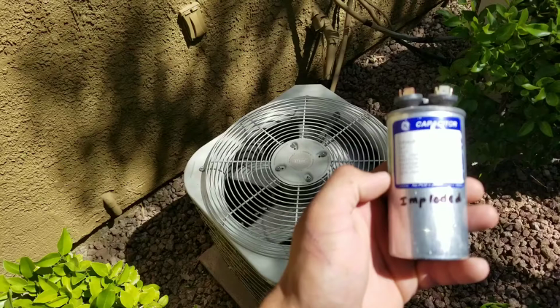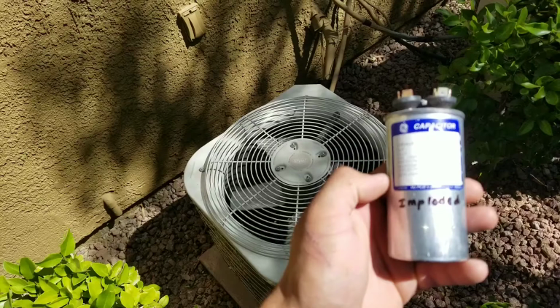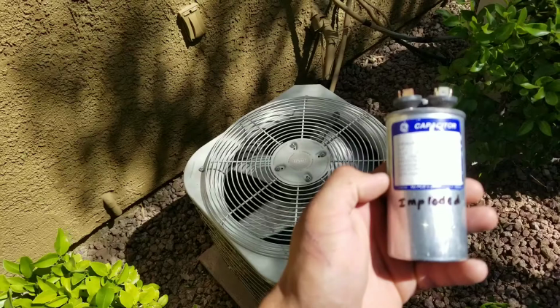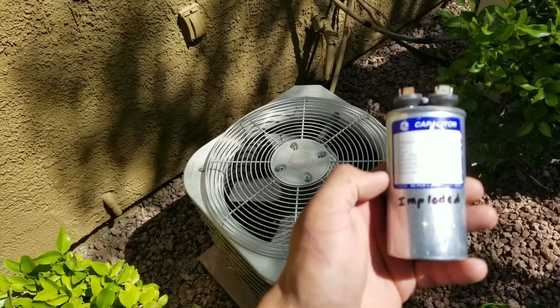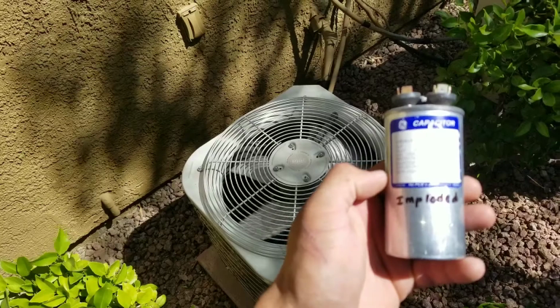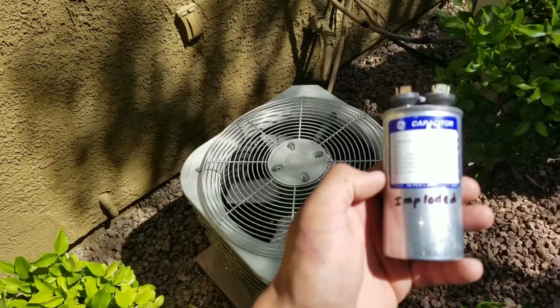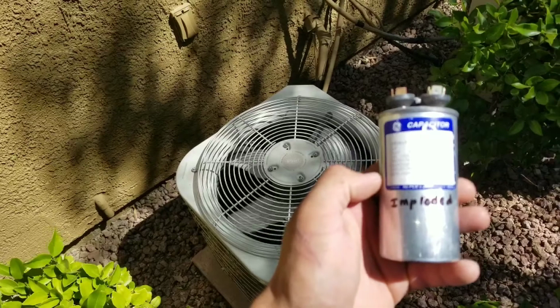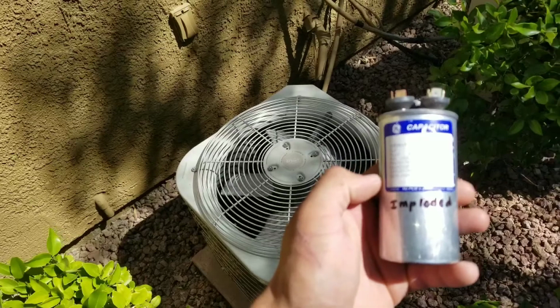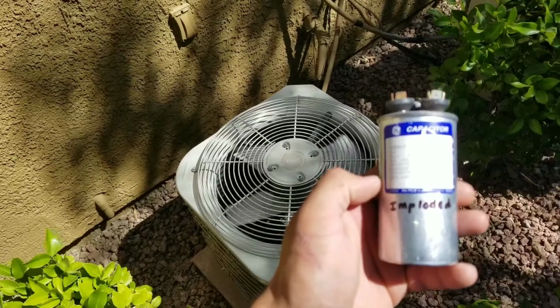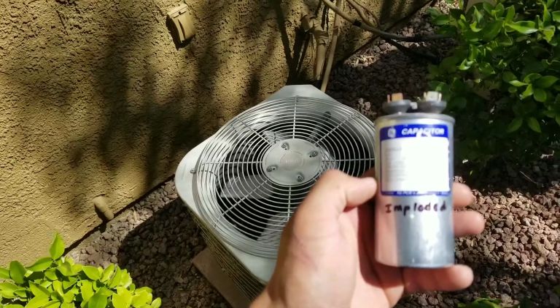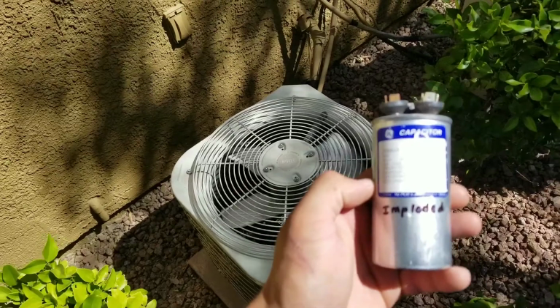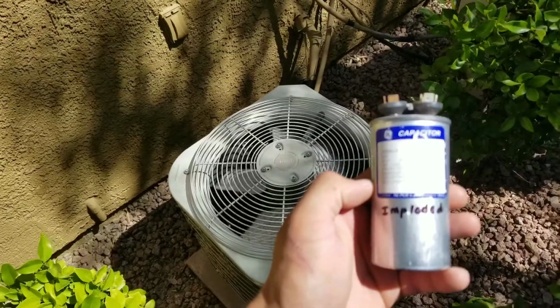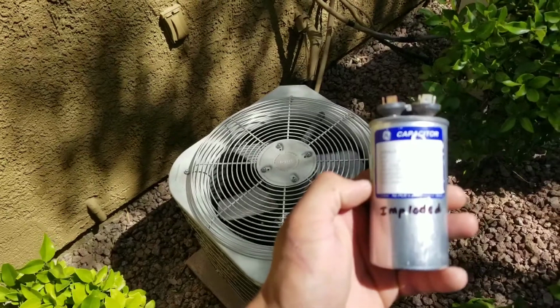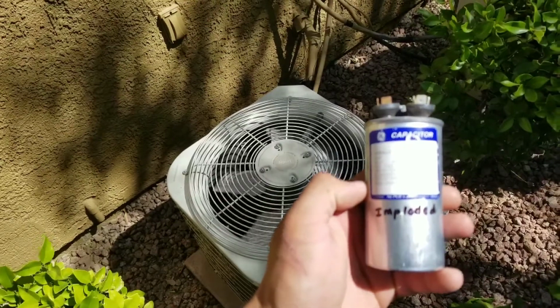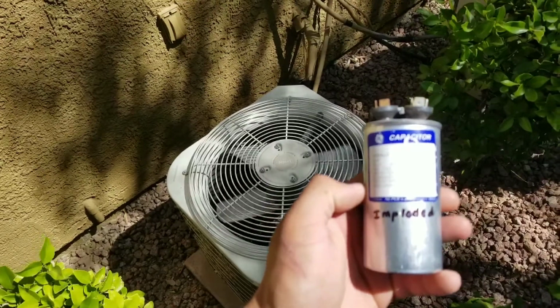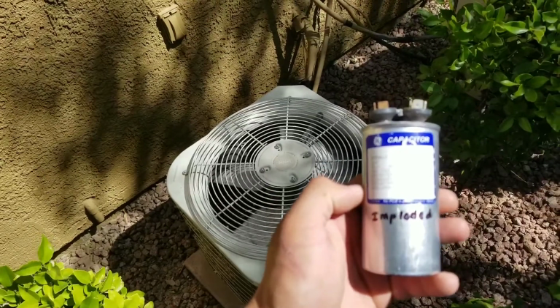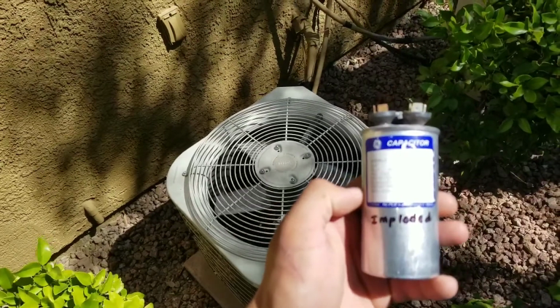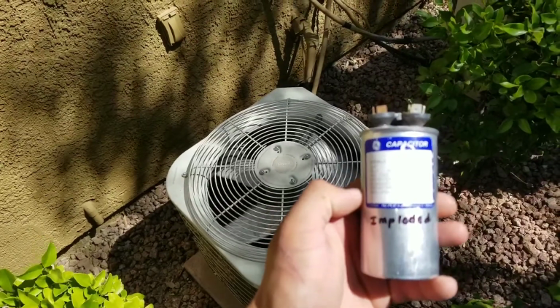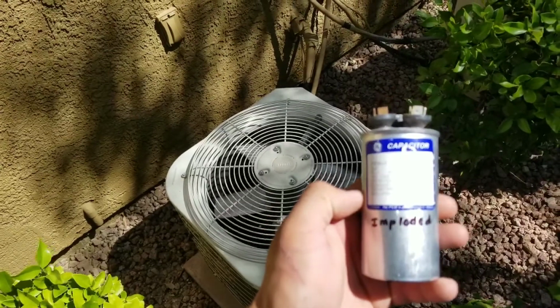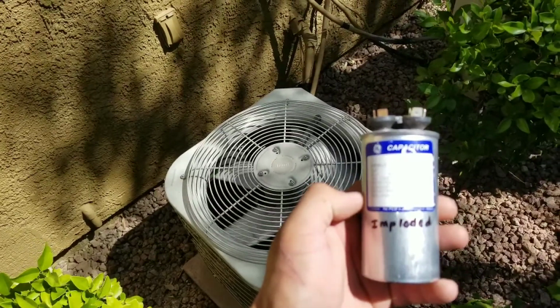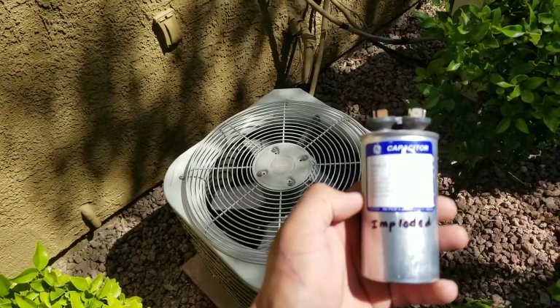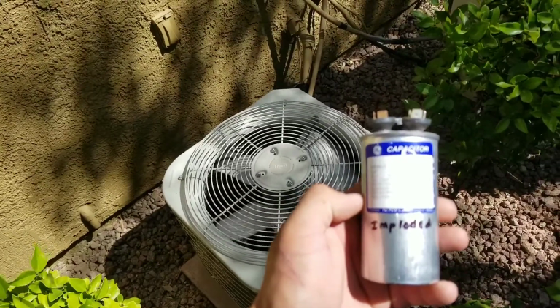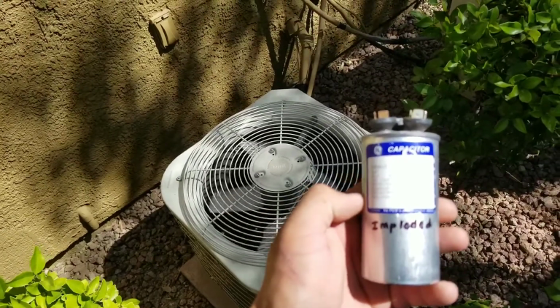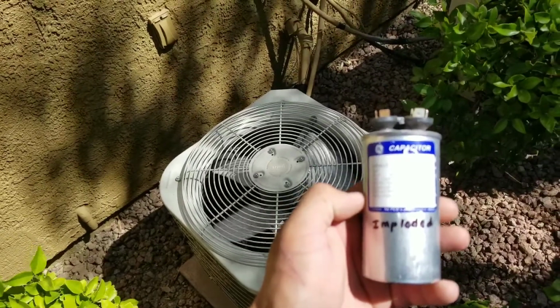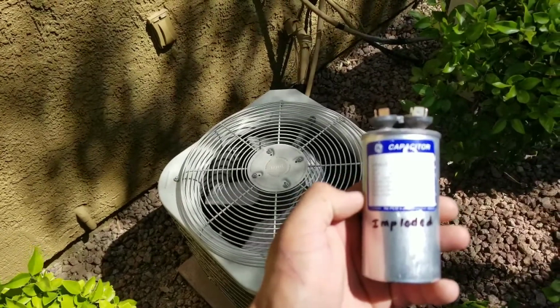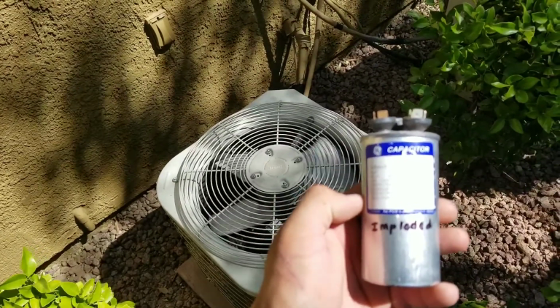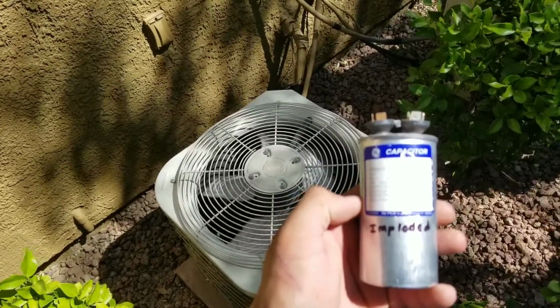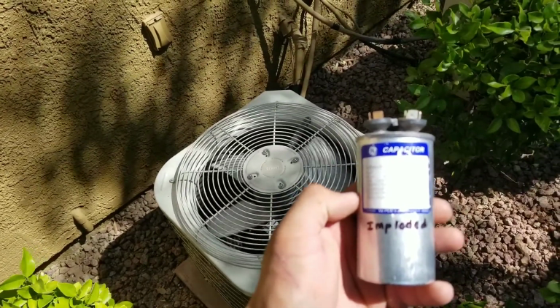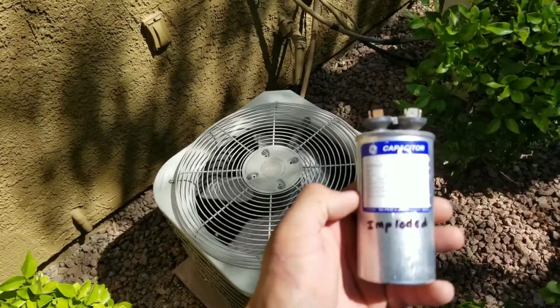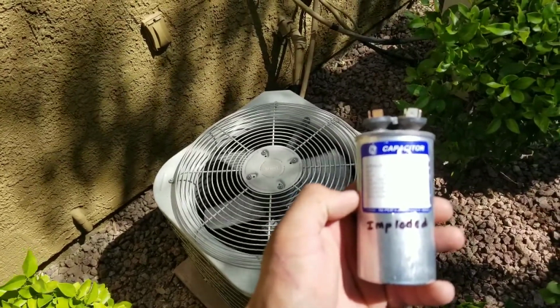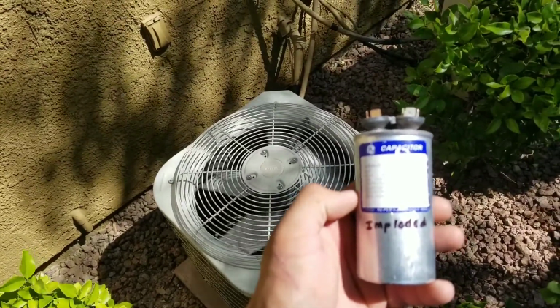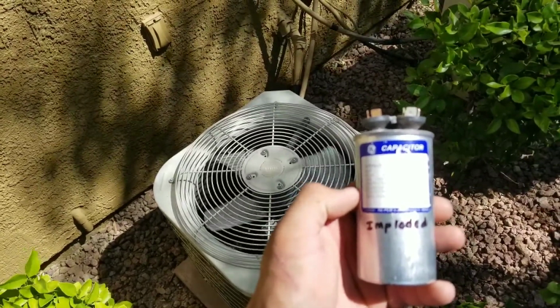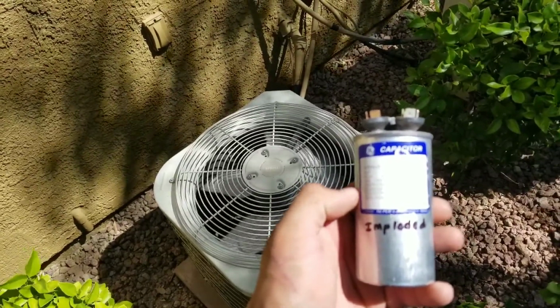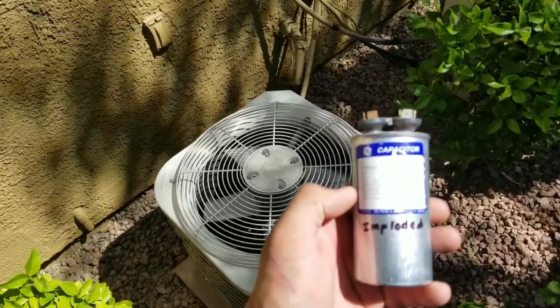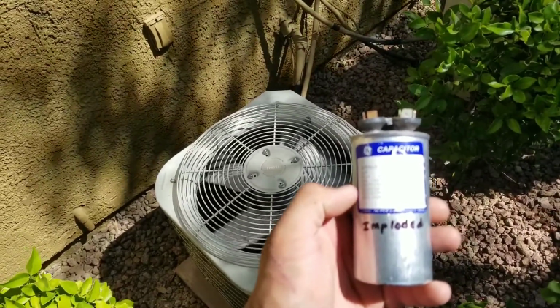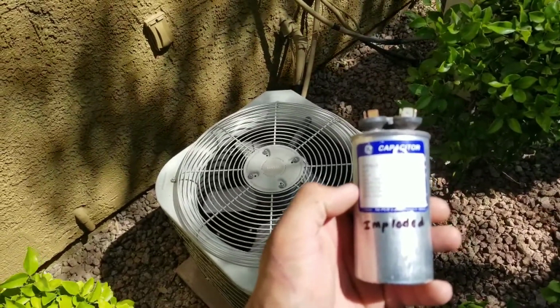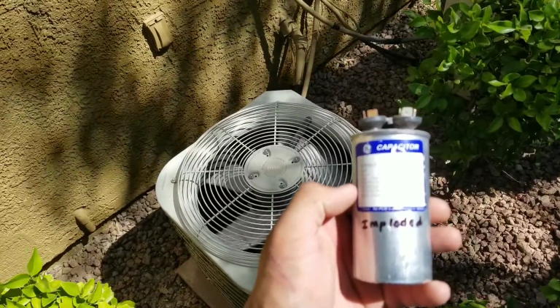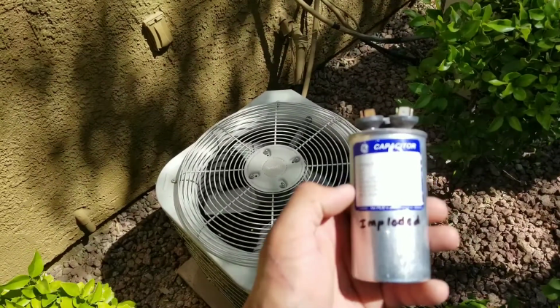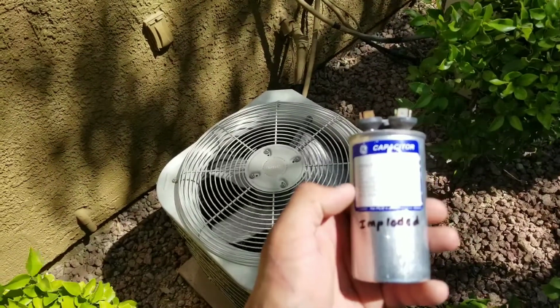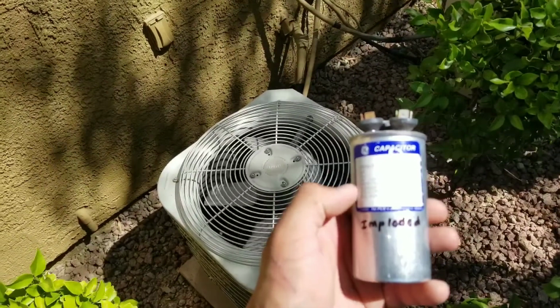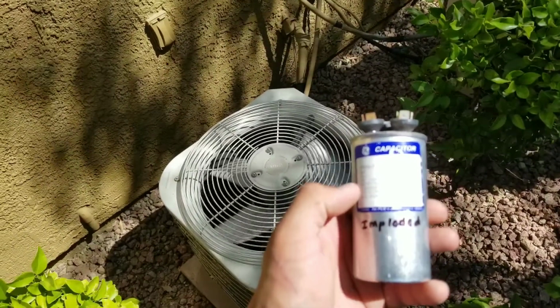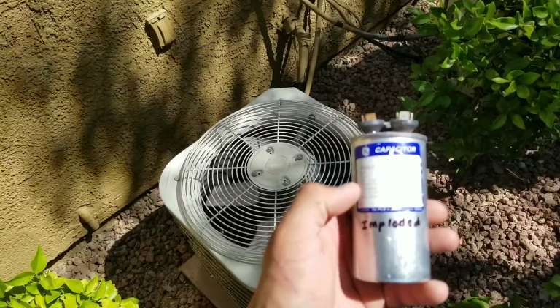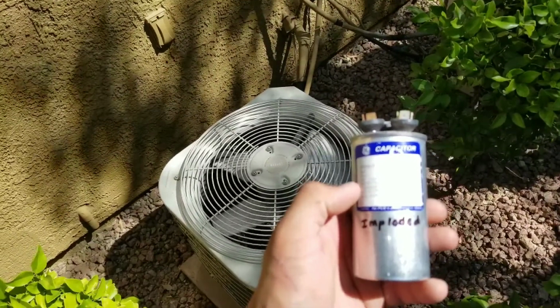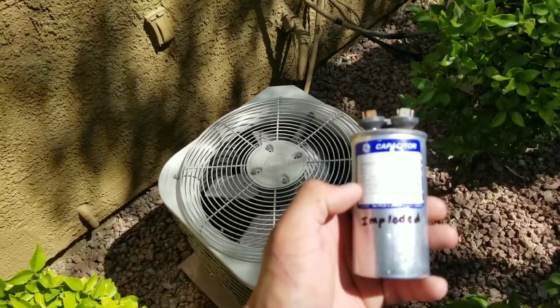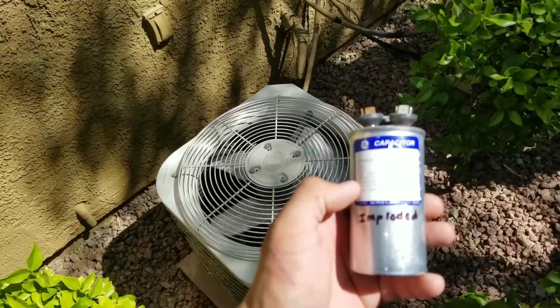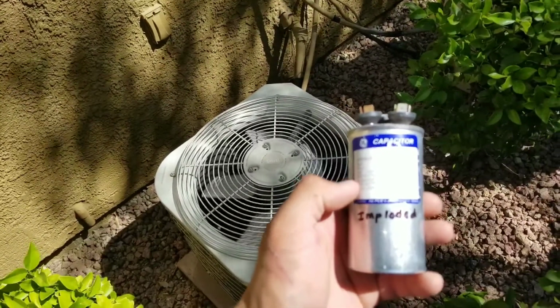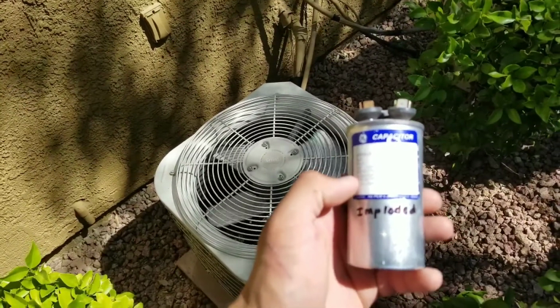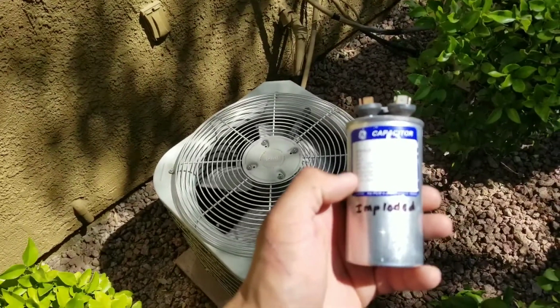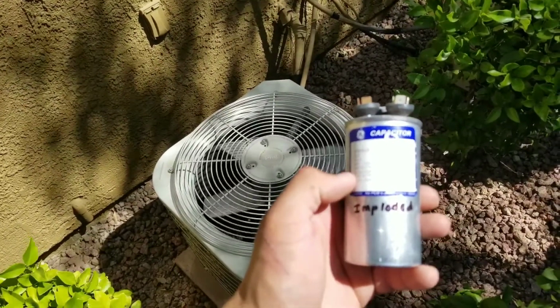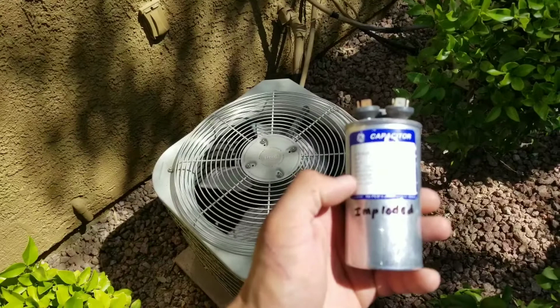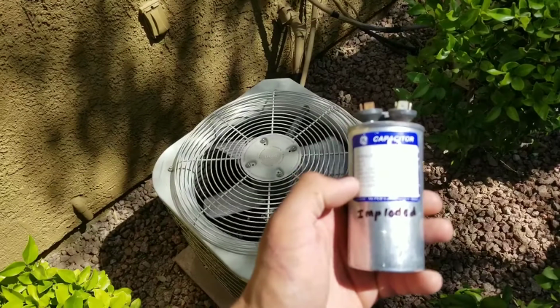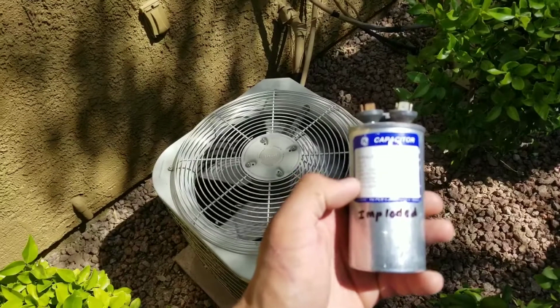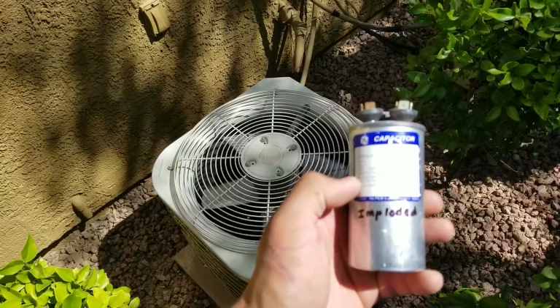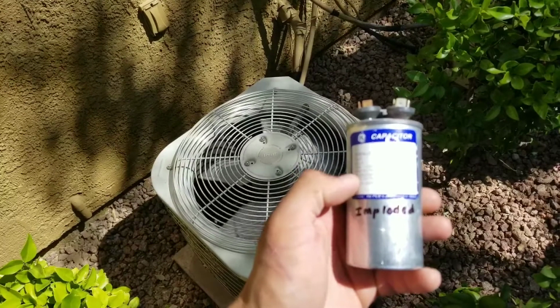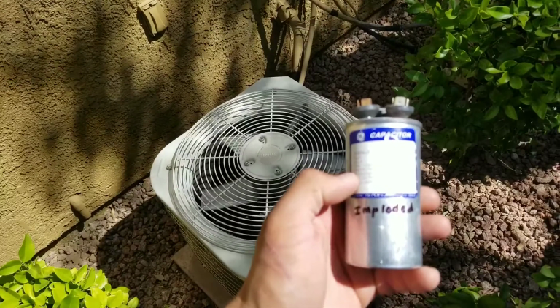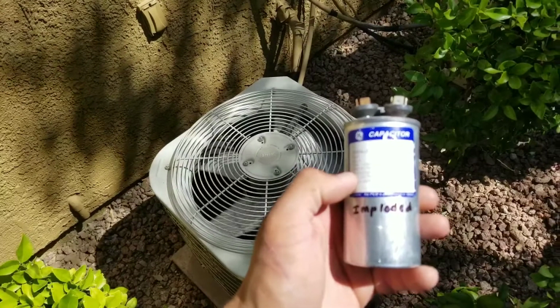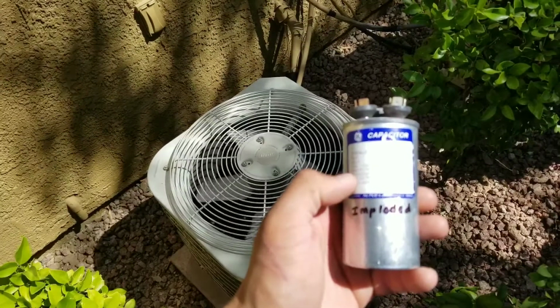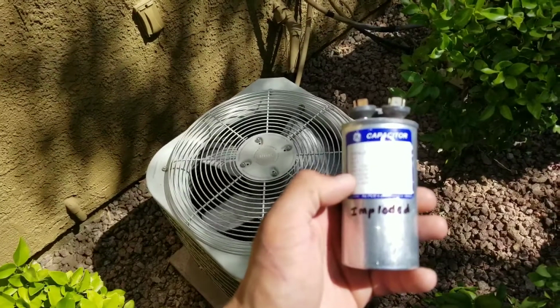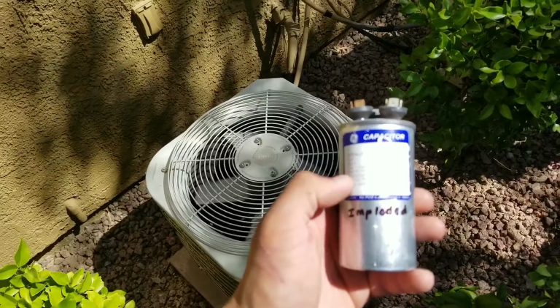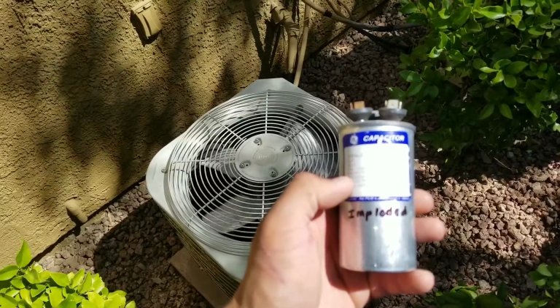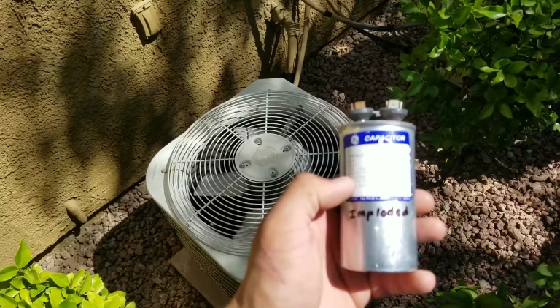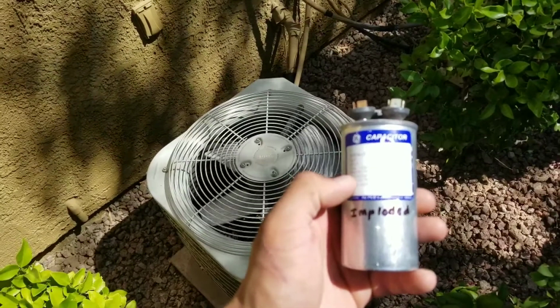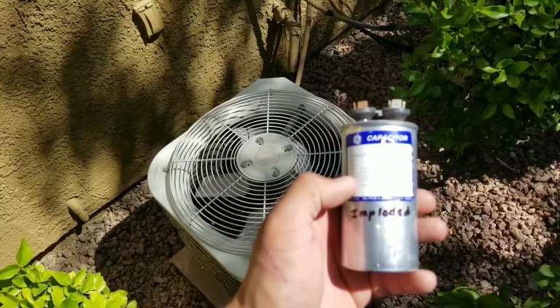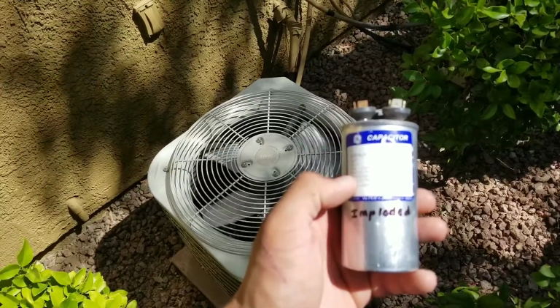Today's video I'll be showing you how to test your run capacitor for your condensing unit.